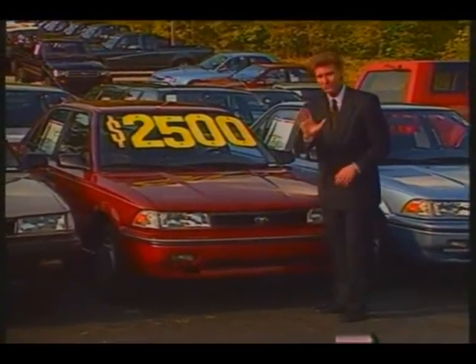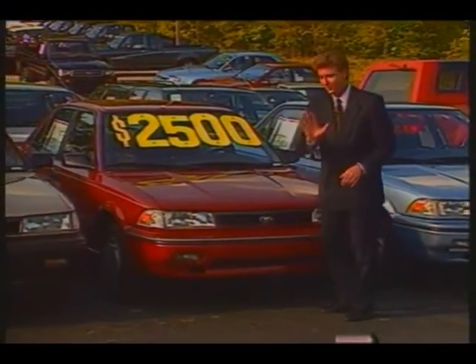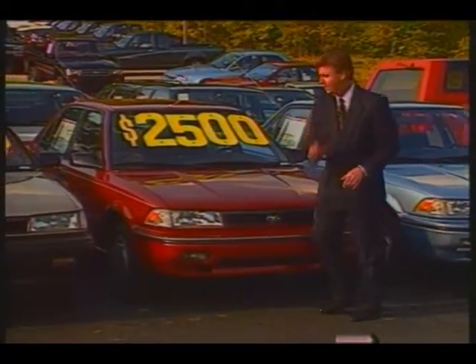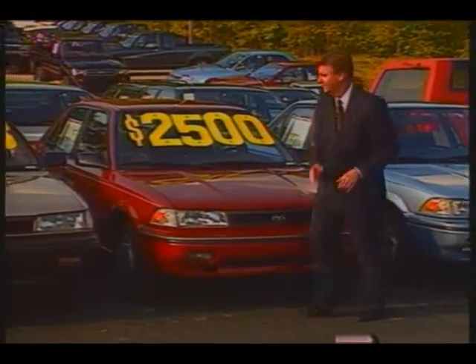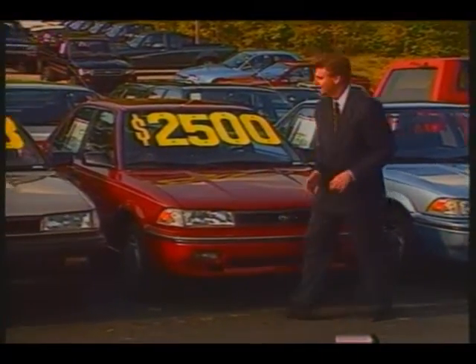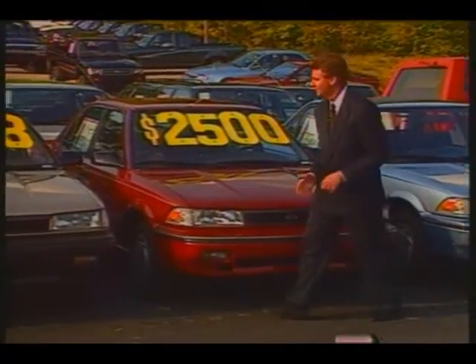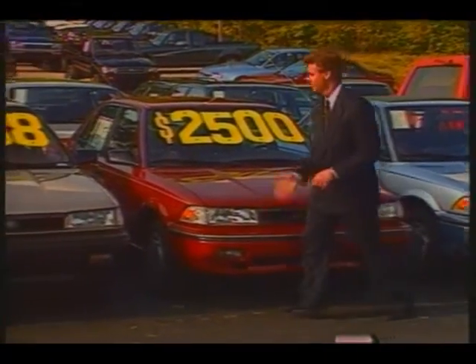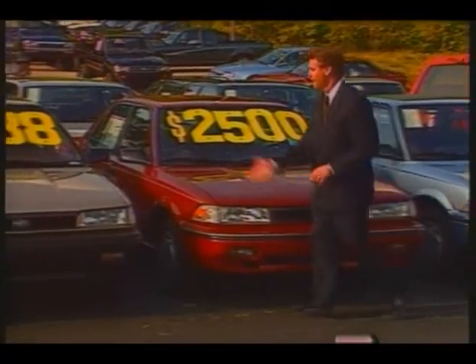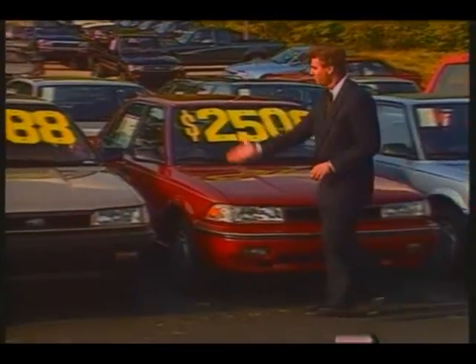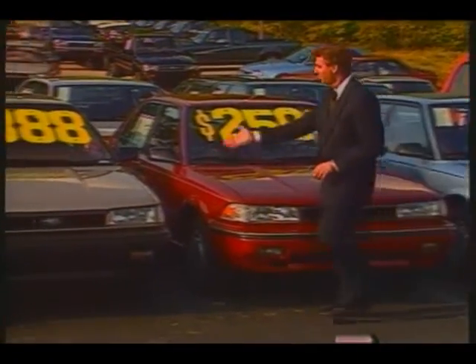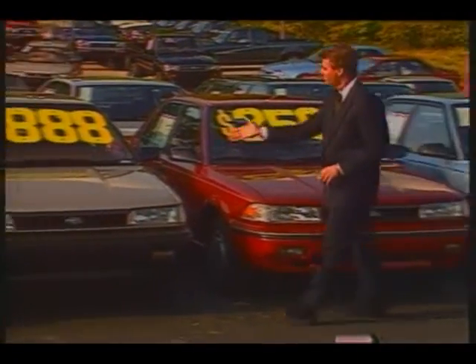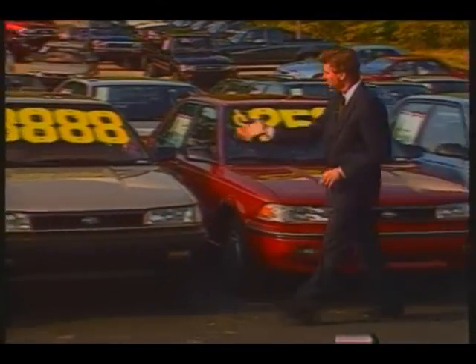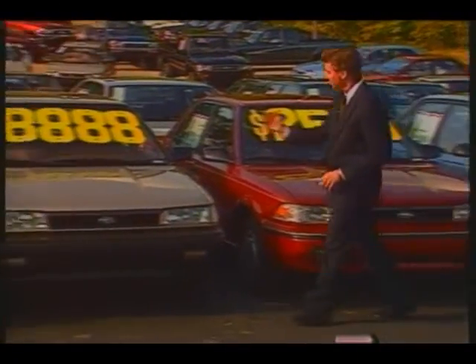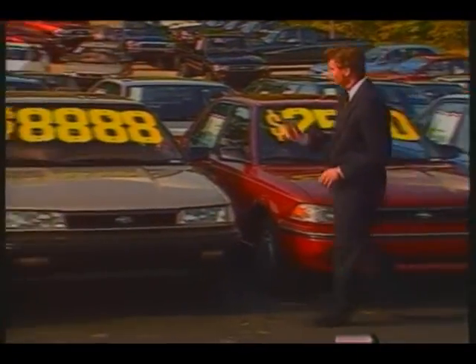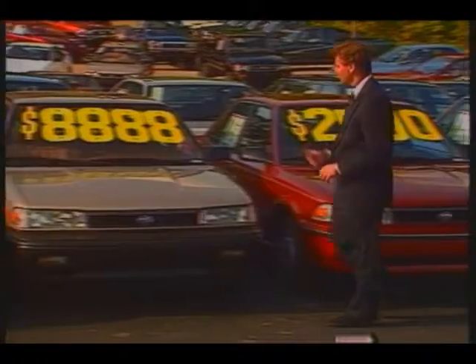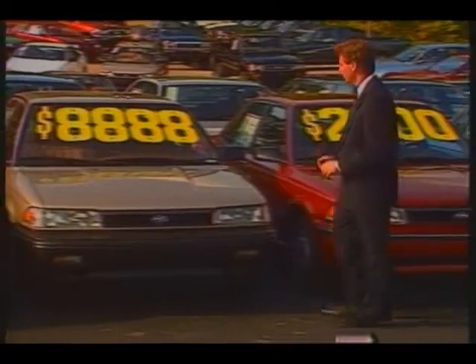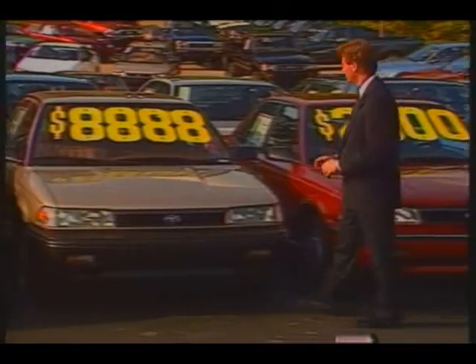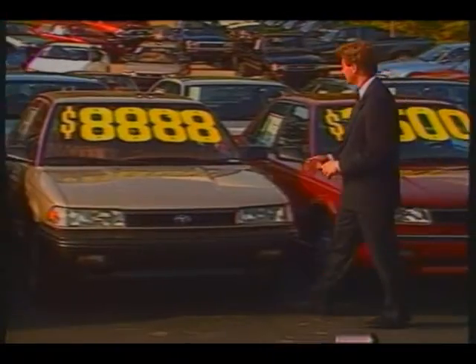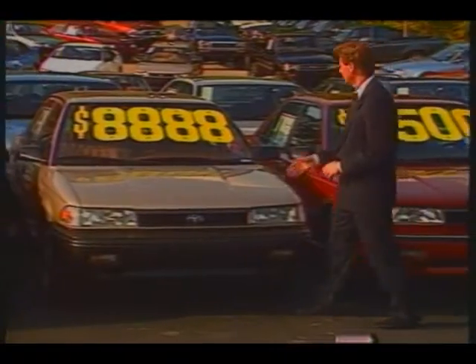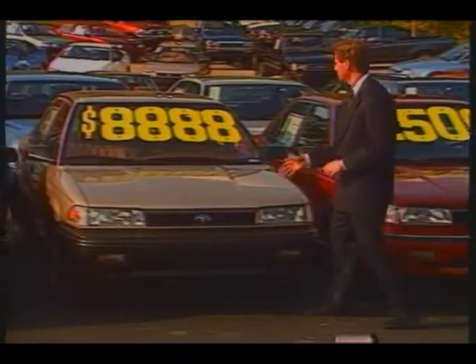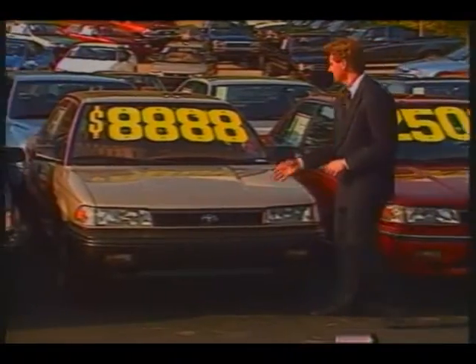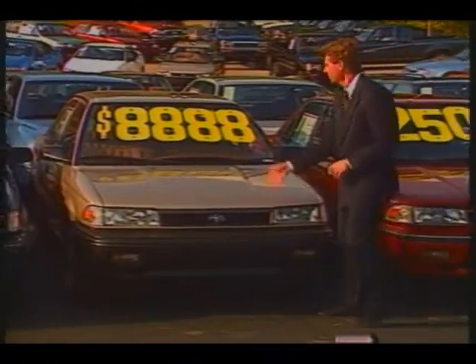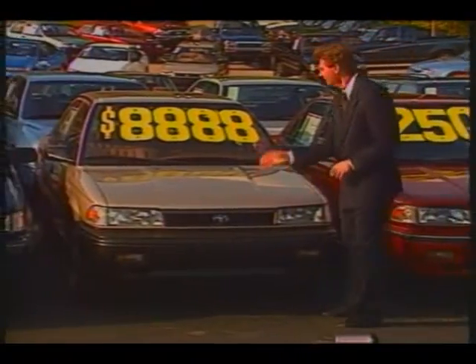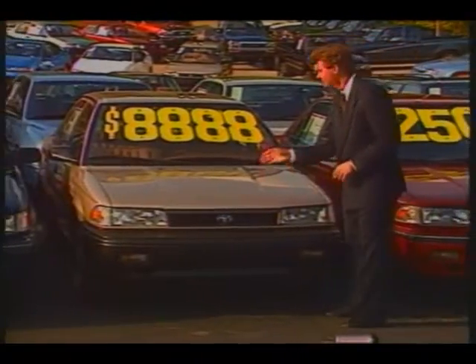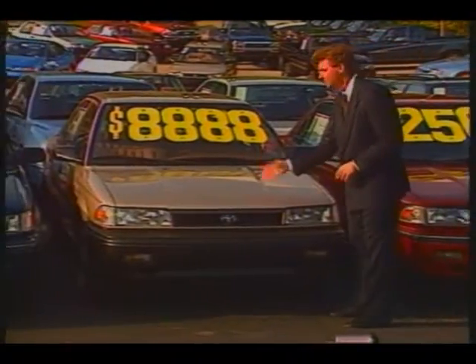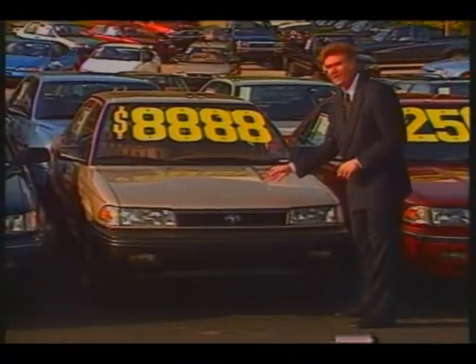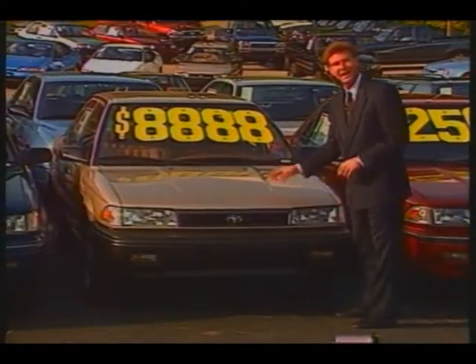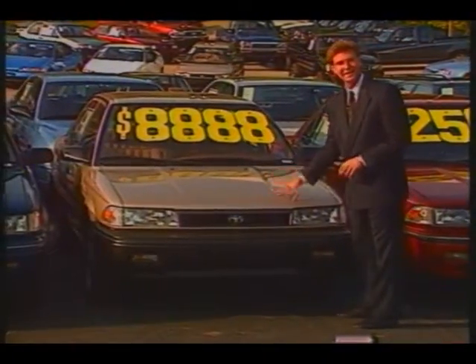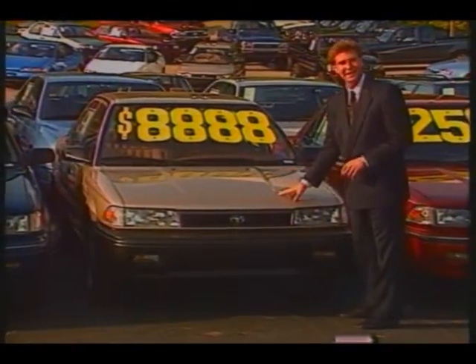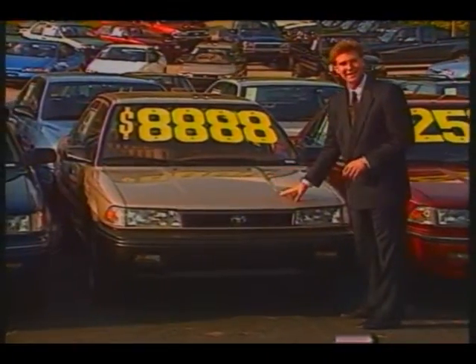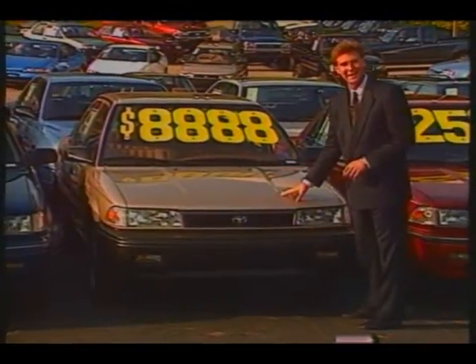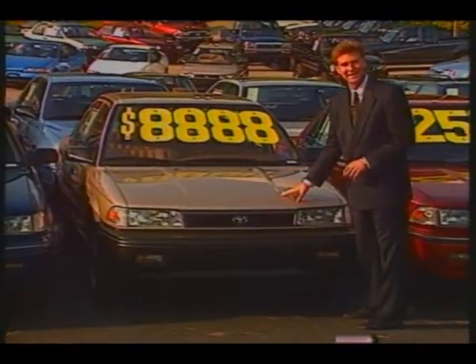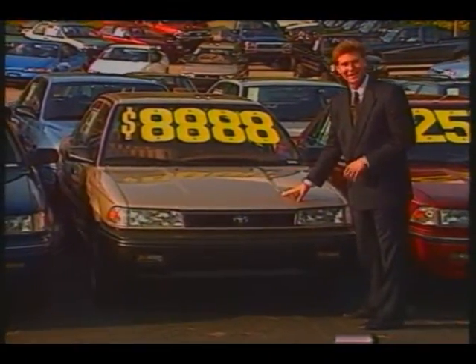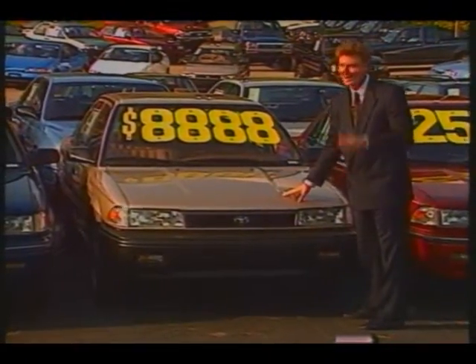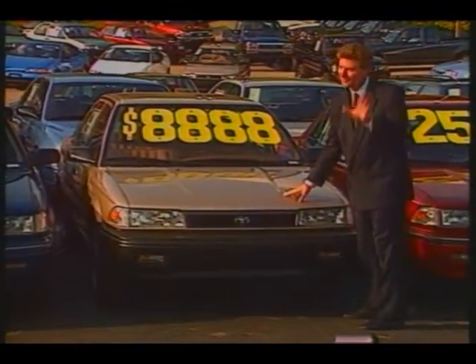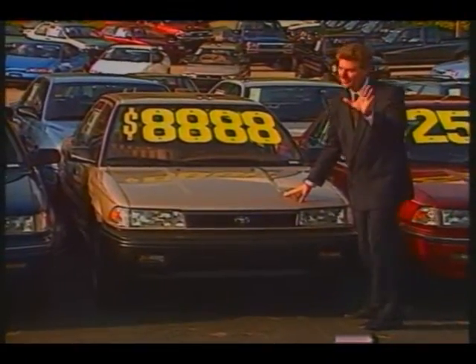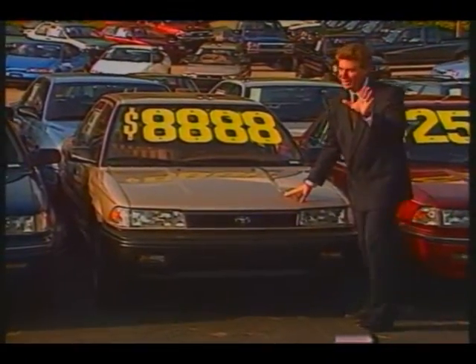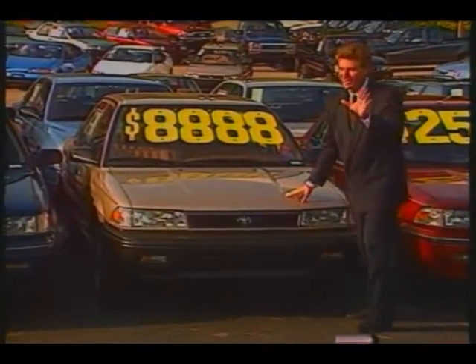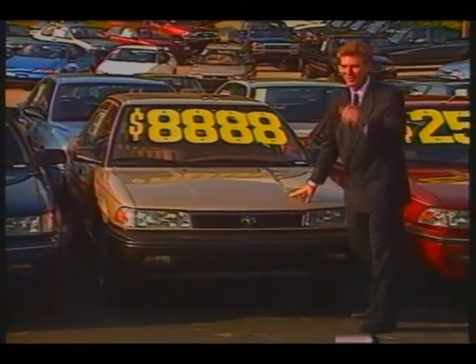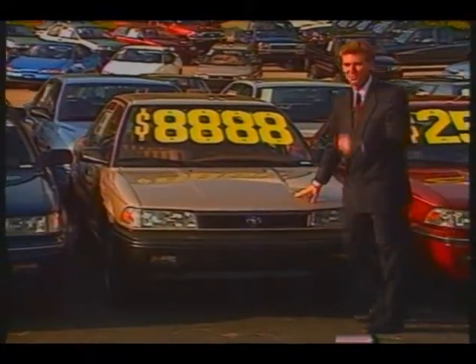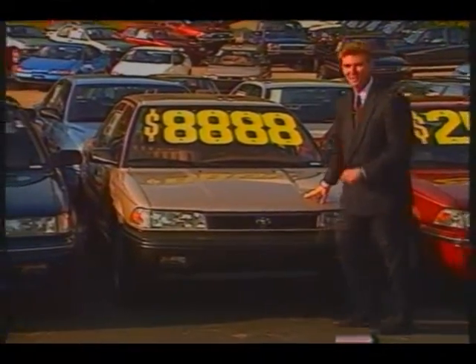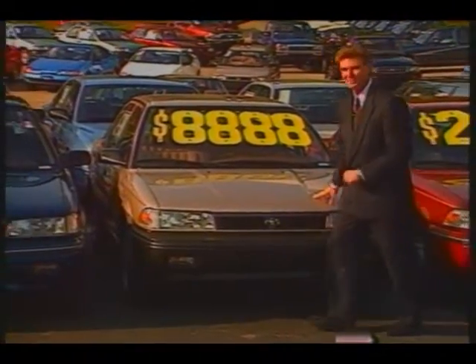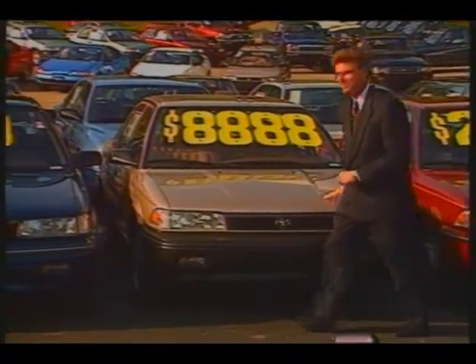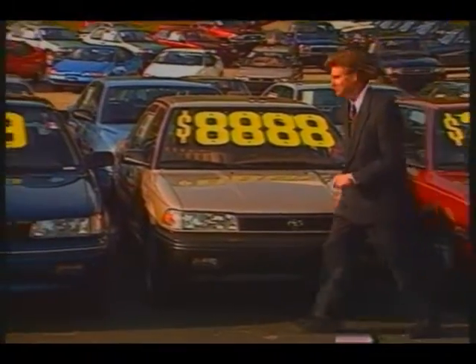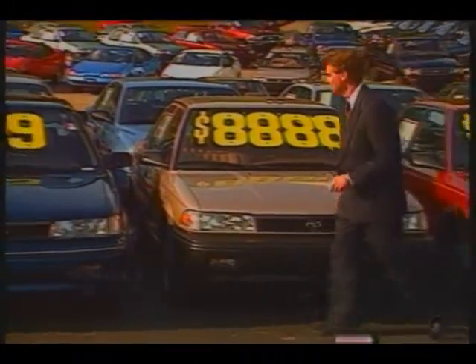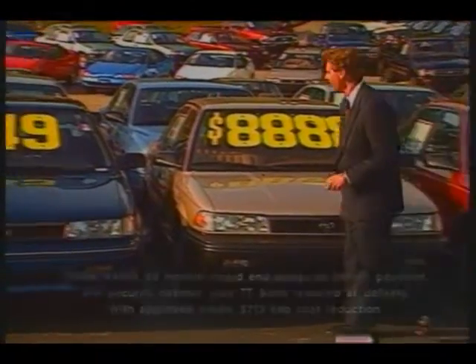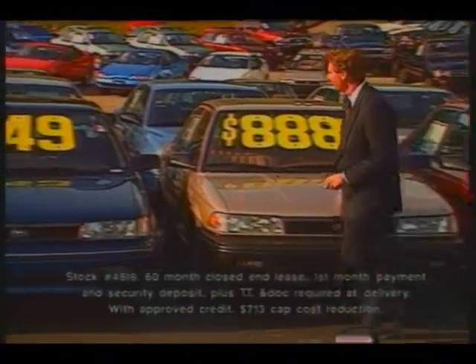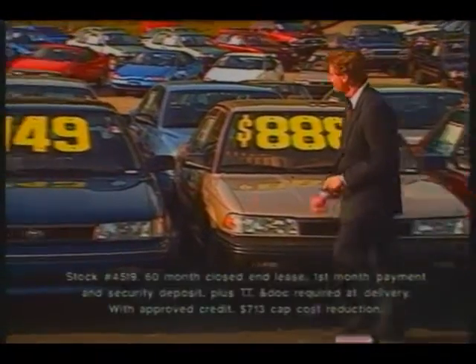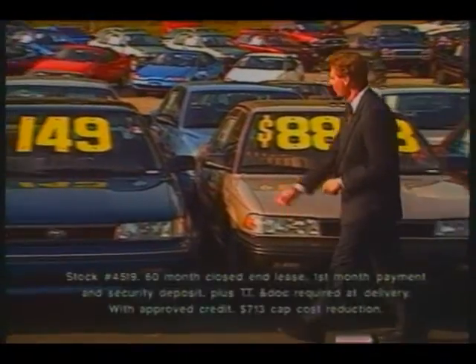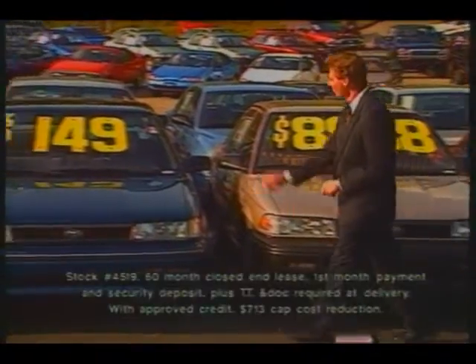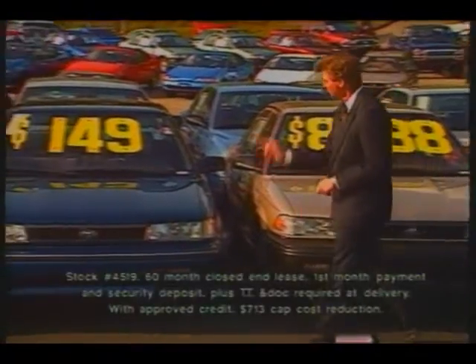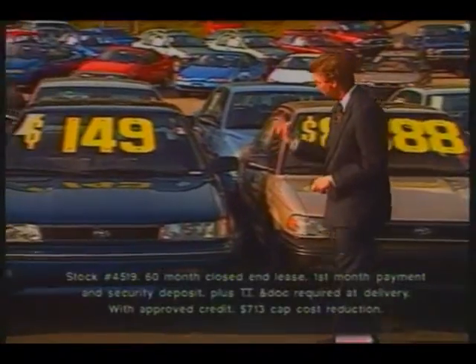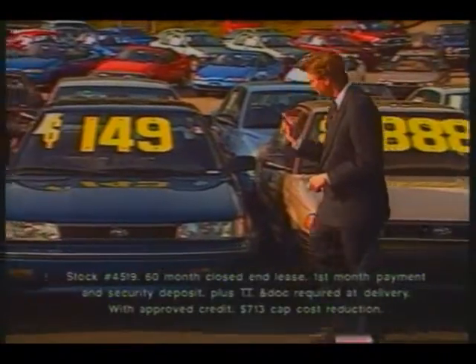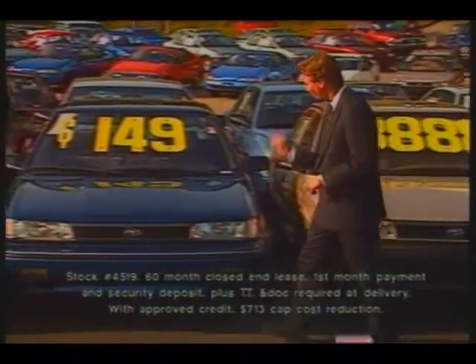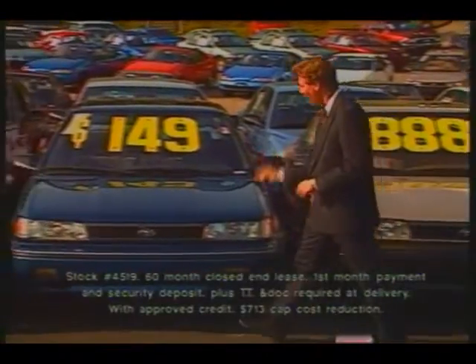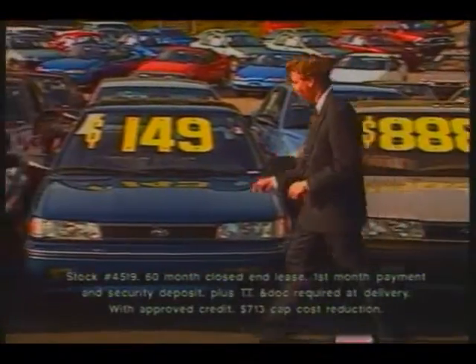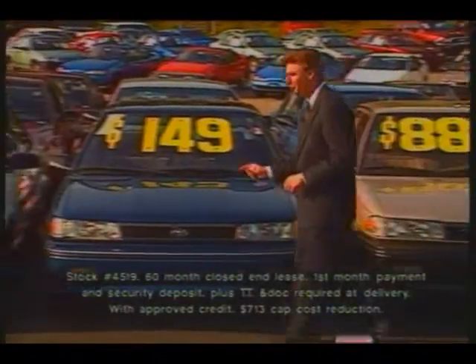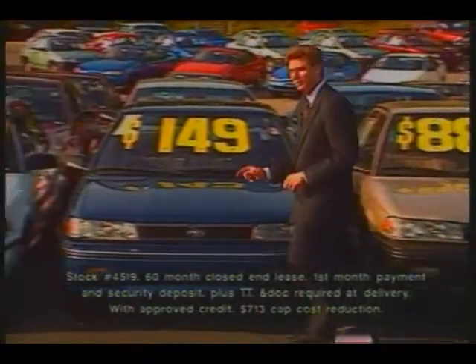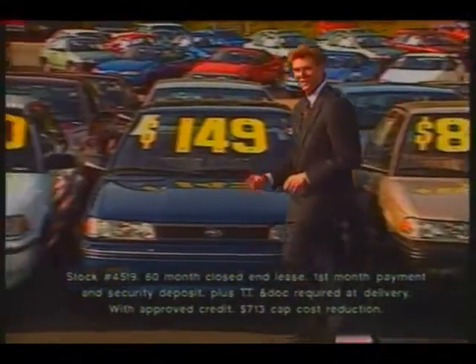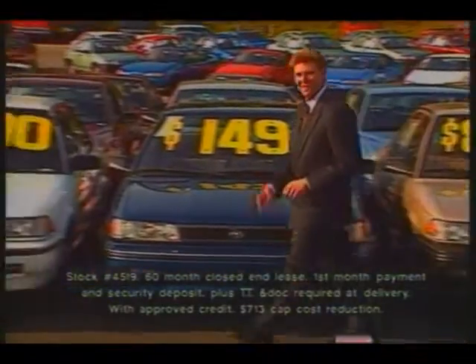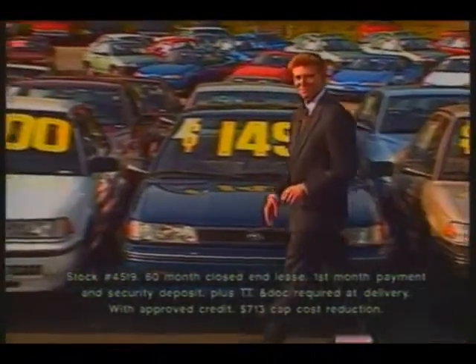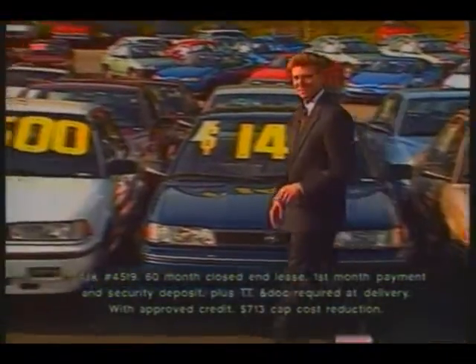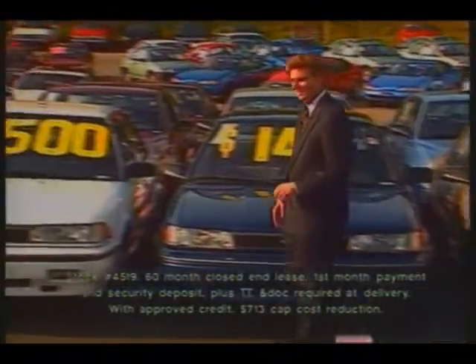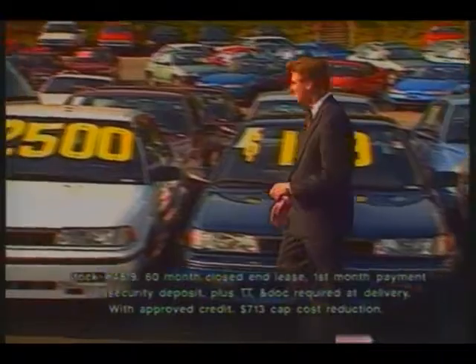Or, if you like, you can buy one of our standard Corollas, like this one, just $88.88. And if you like low payments, you drive it home for just $149 a month.